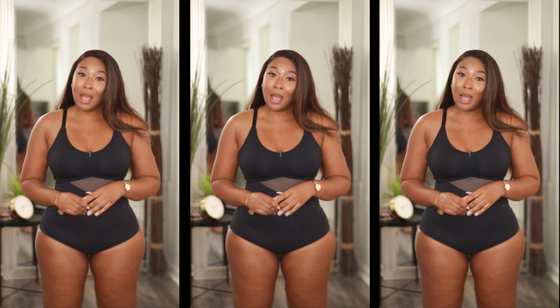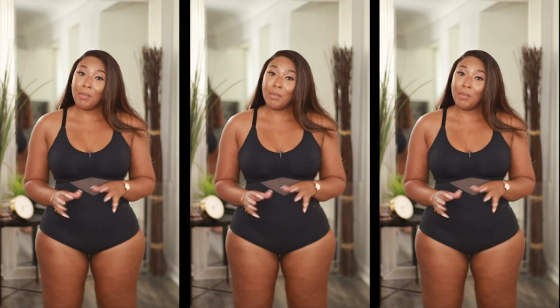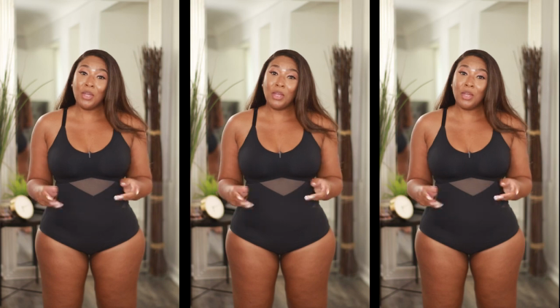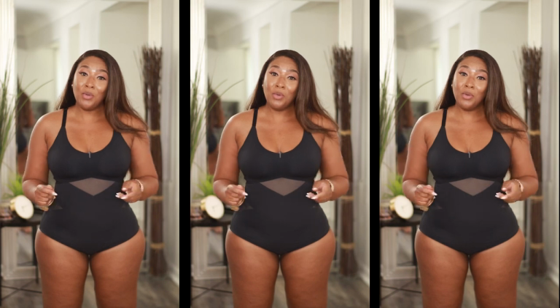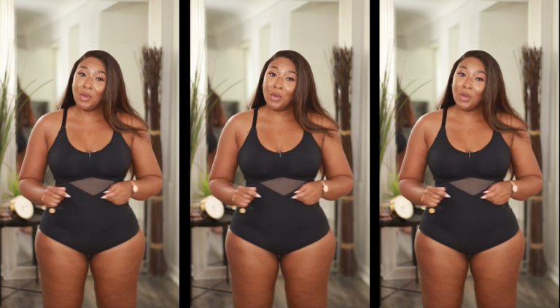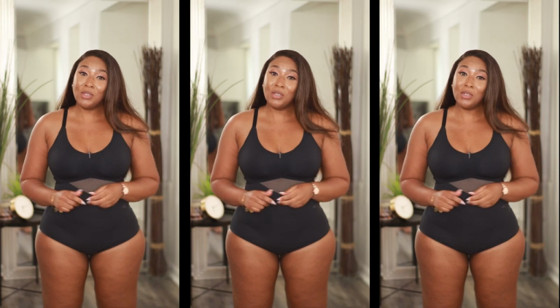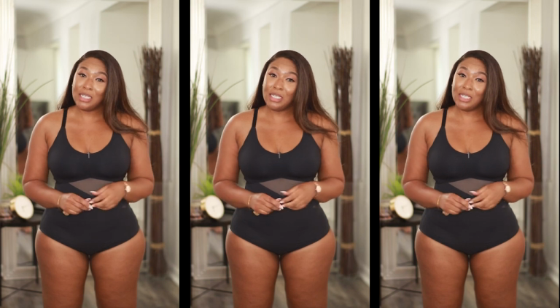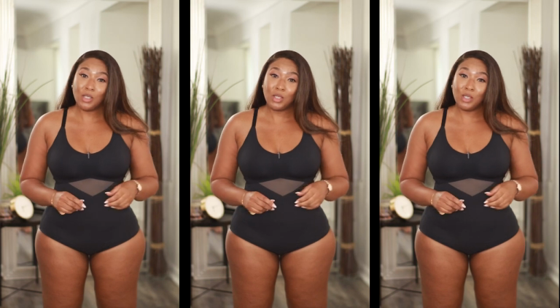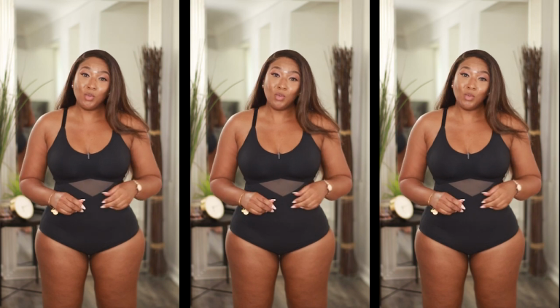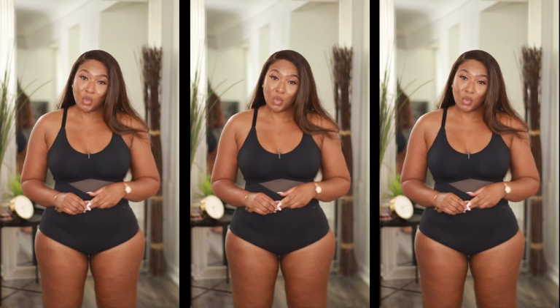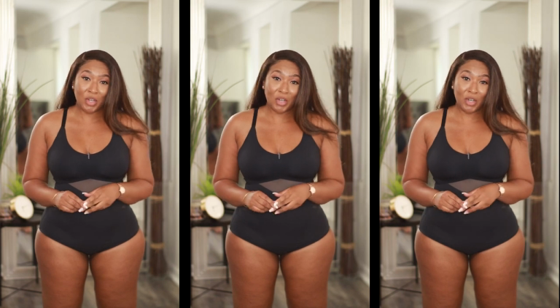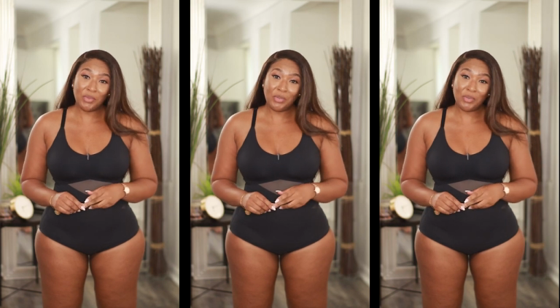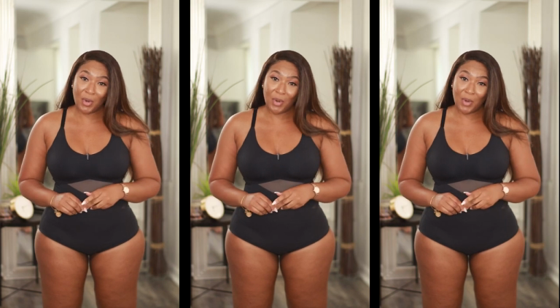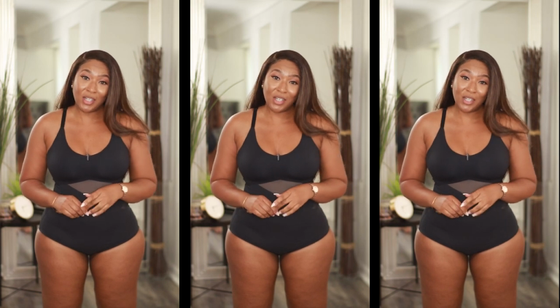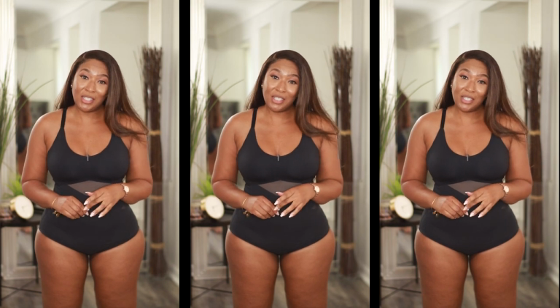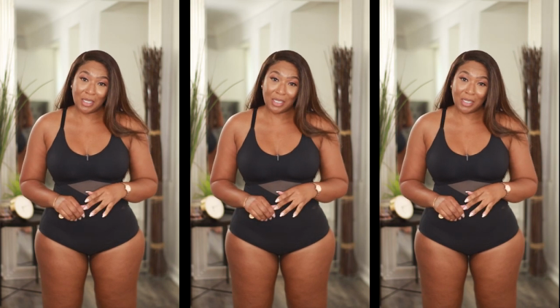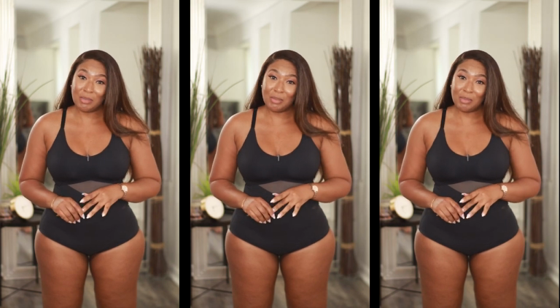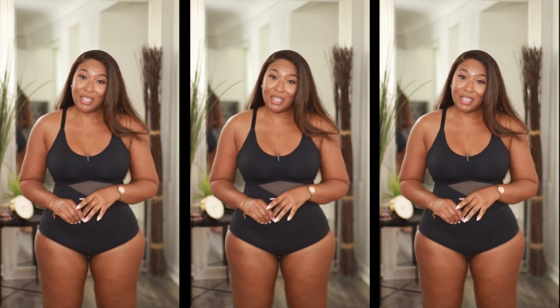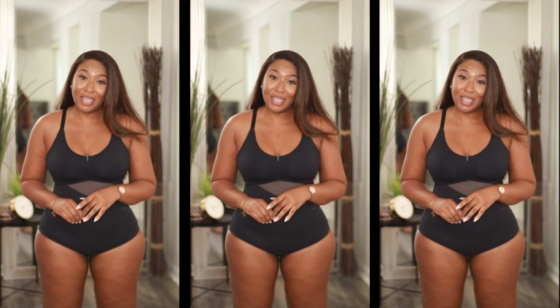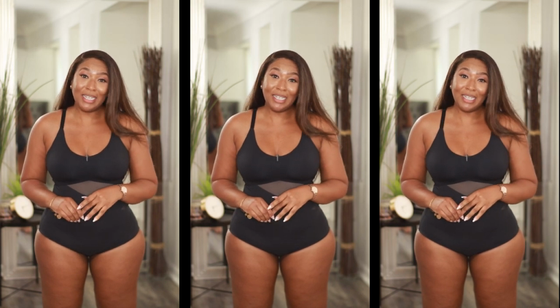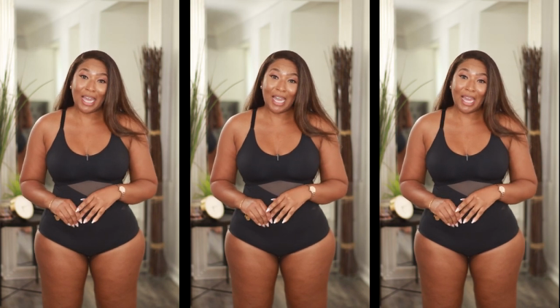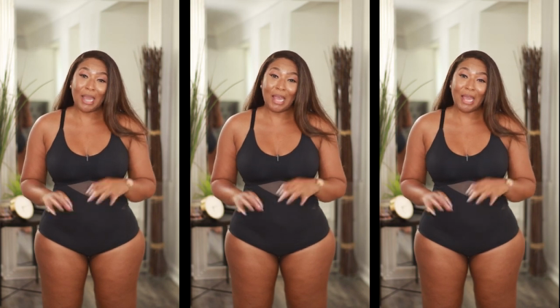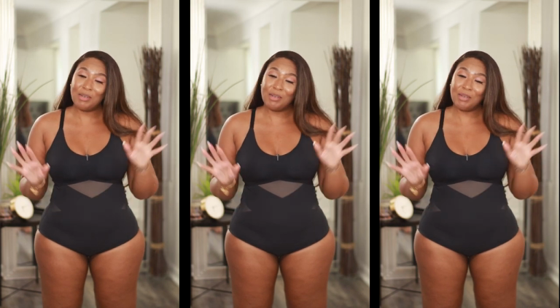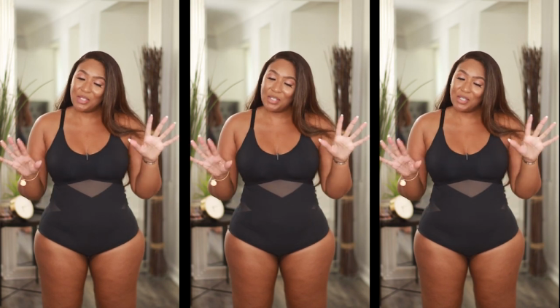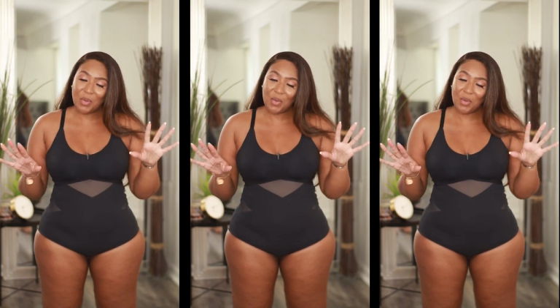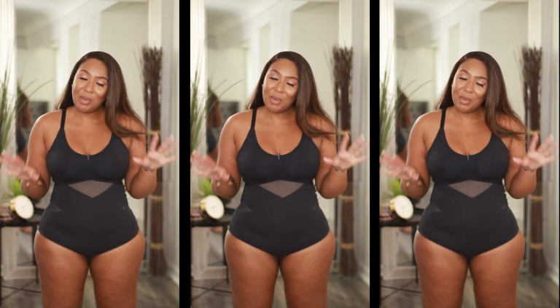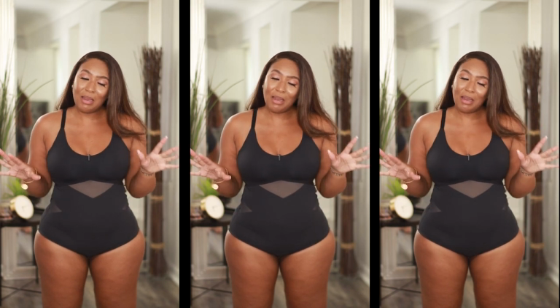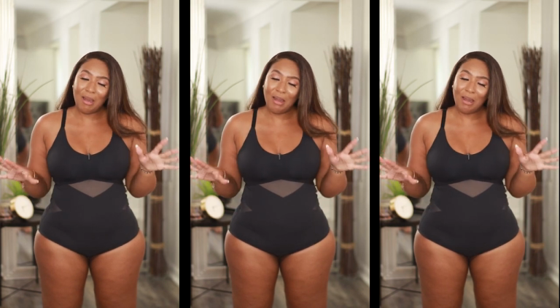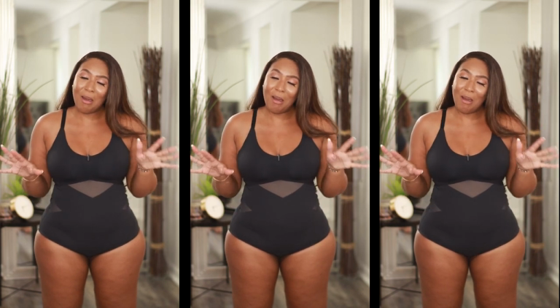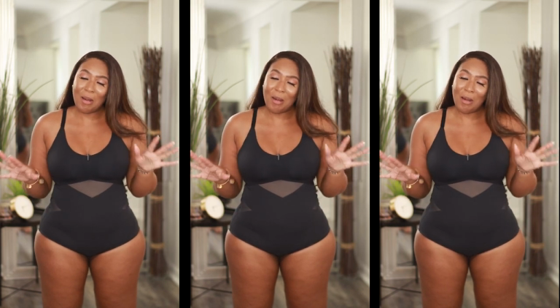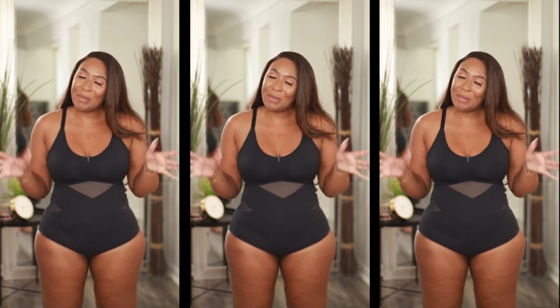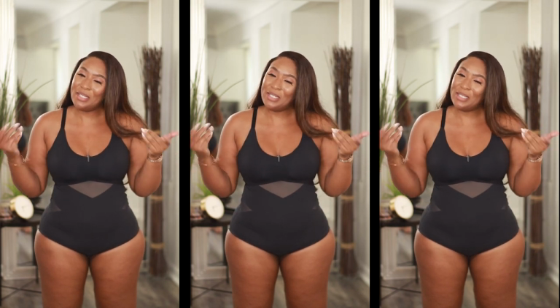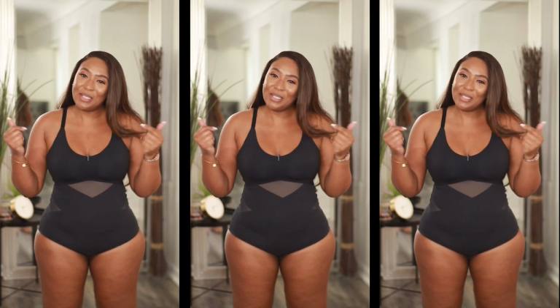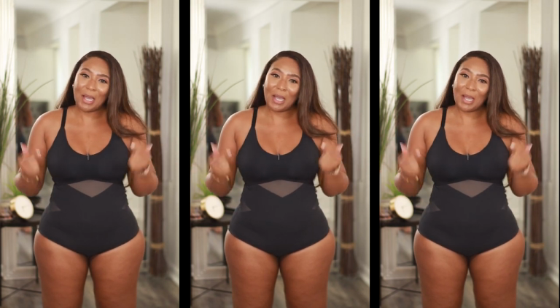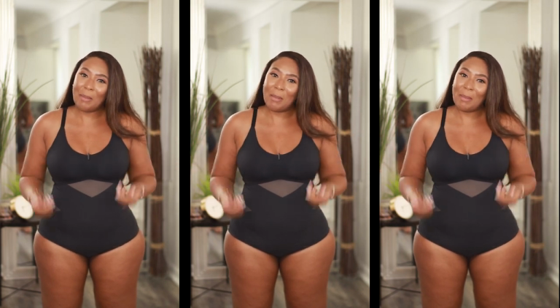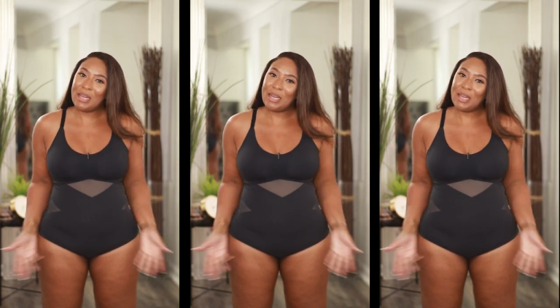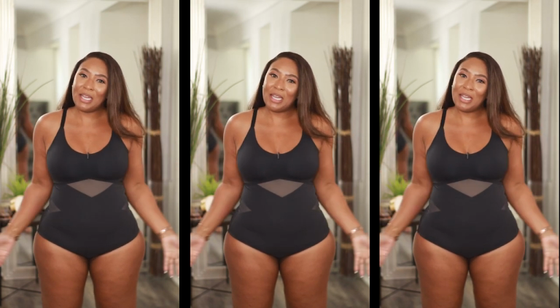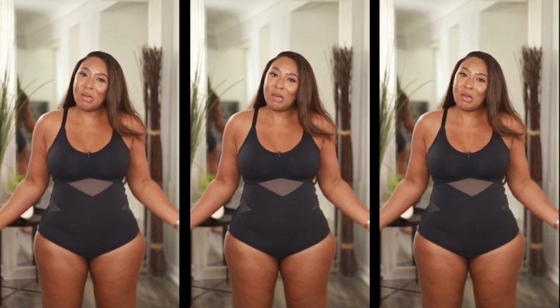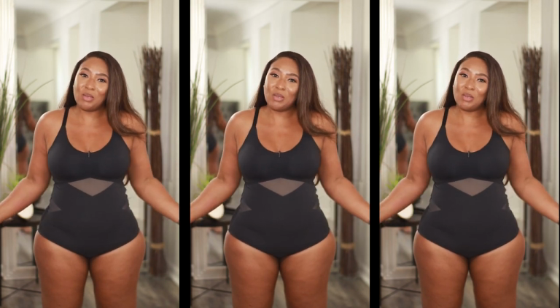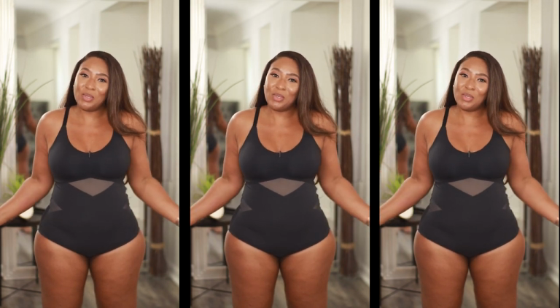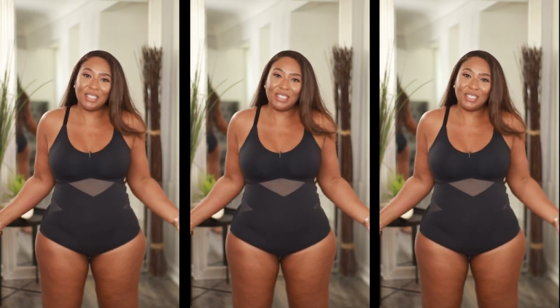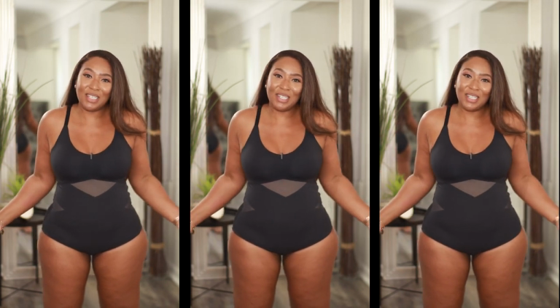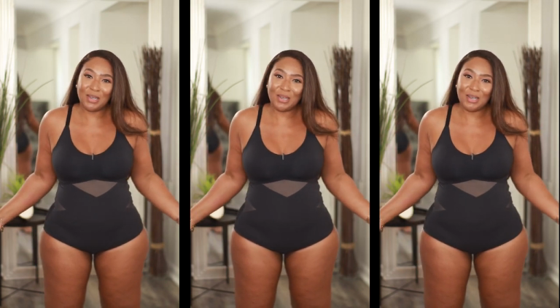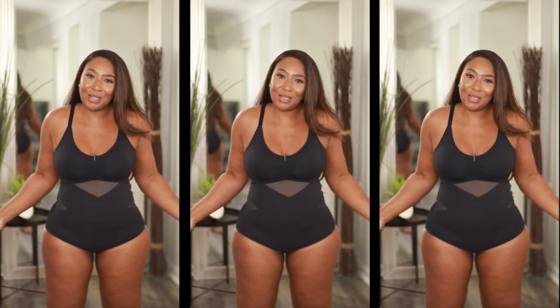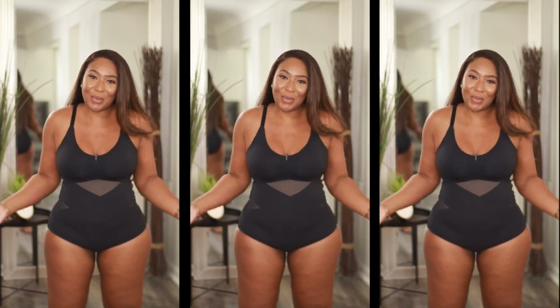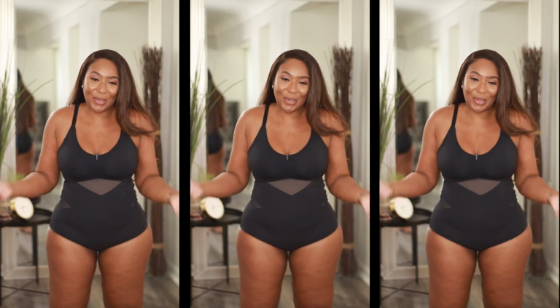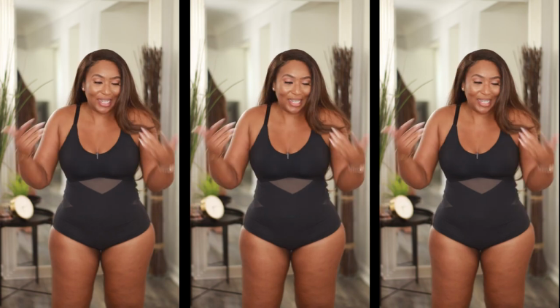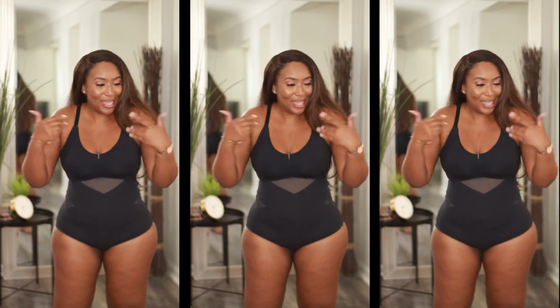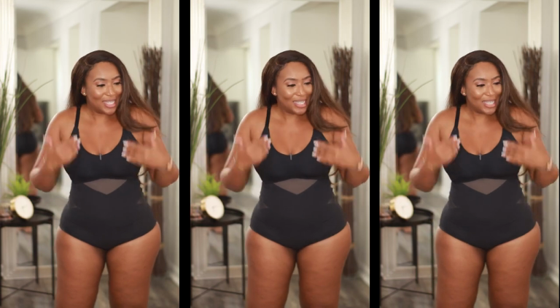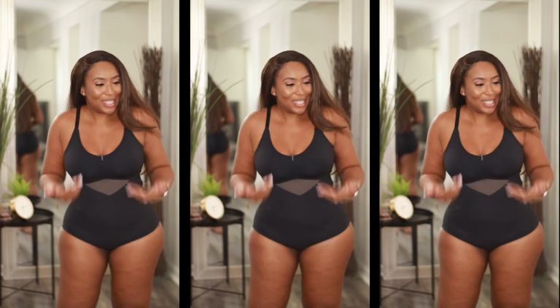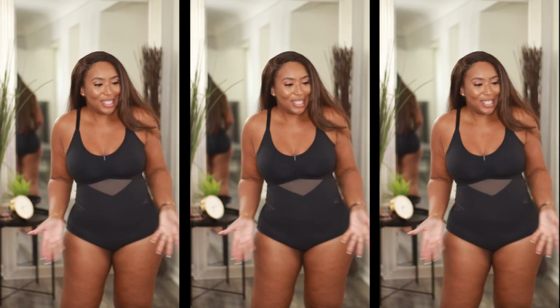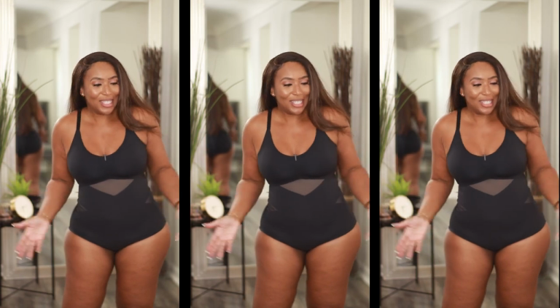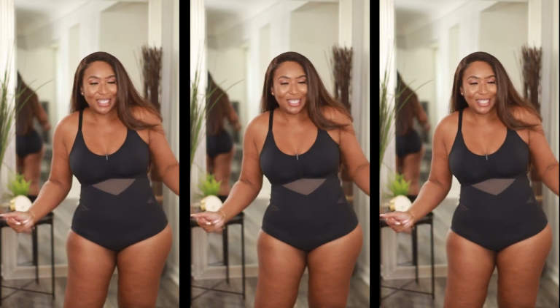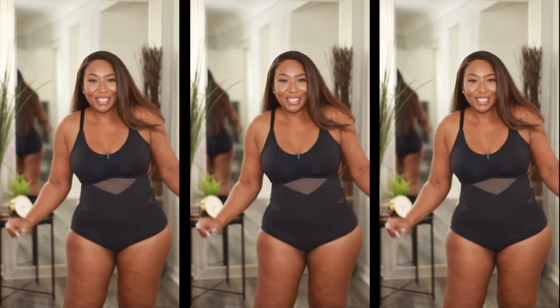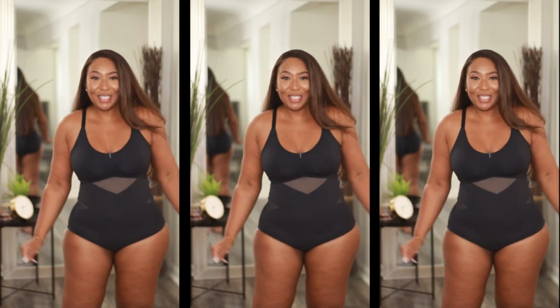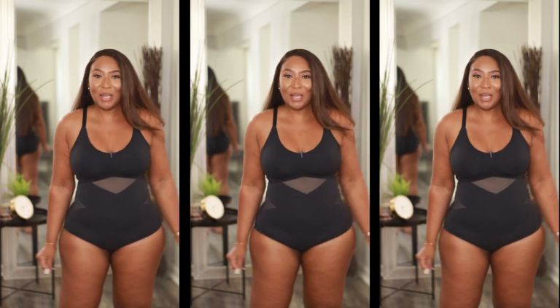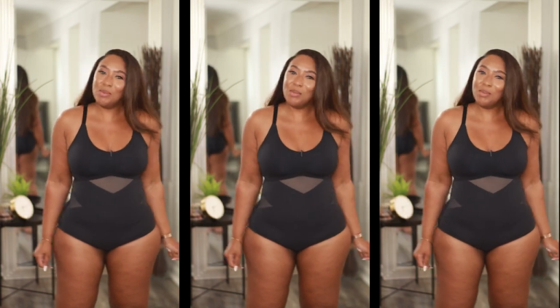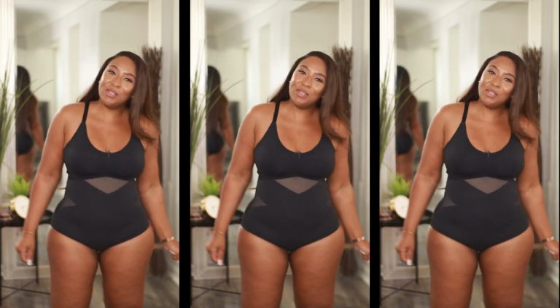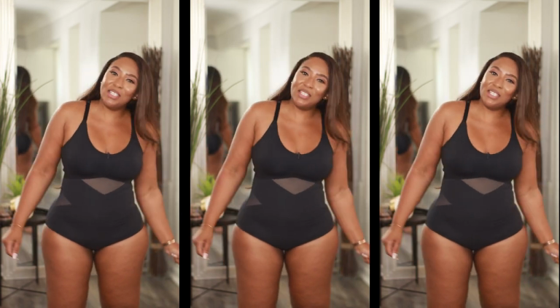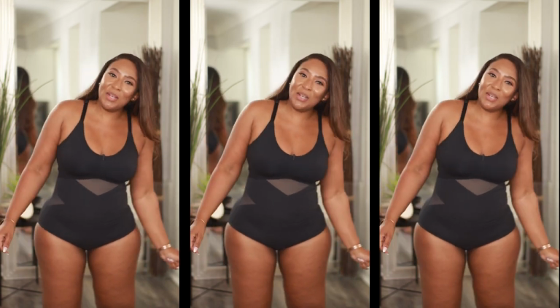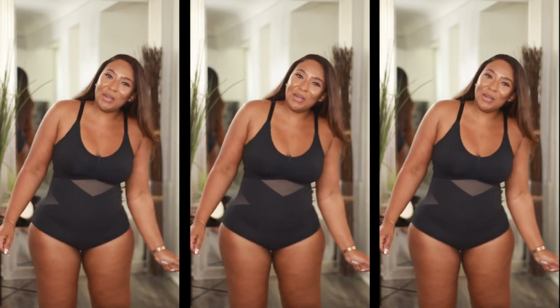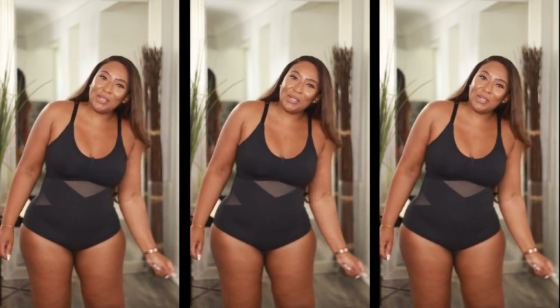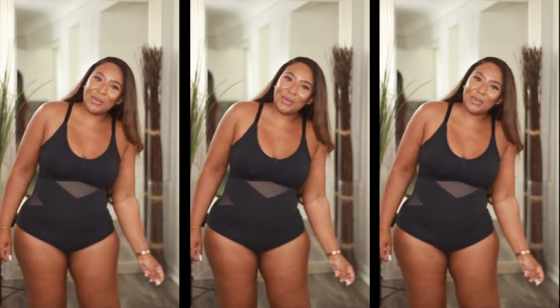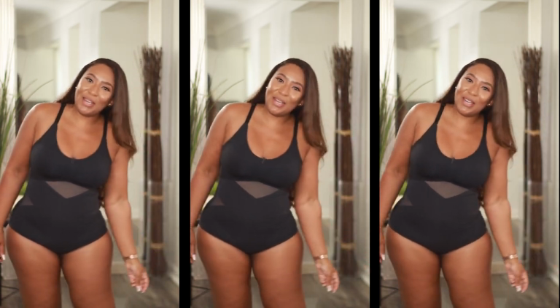You're gonna see some stretch marks and some cellulite but don't be alarmed — it just comes with the territory.